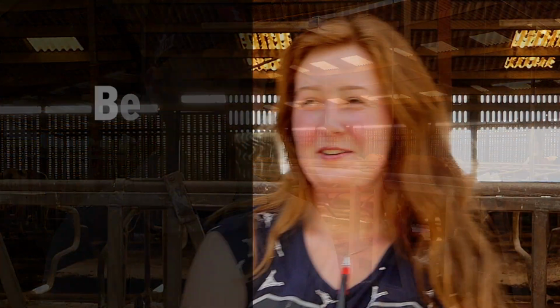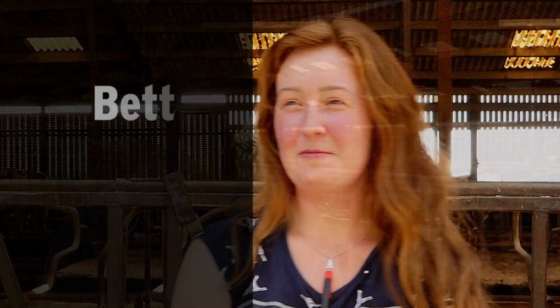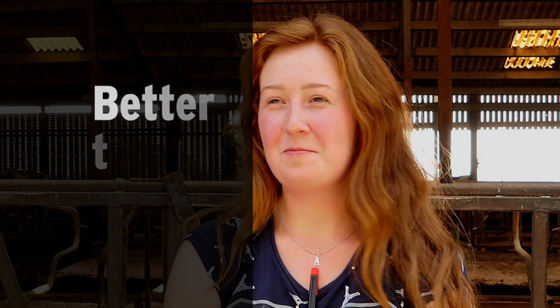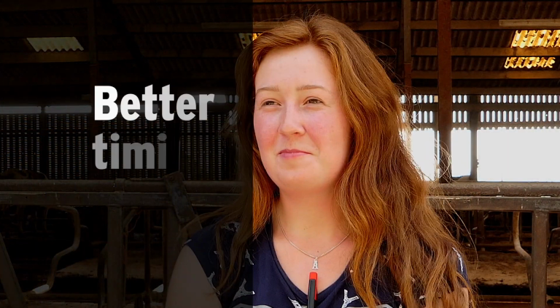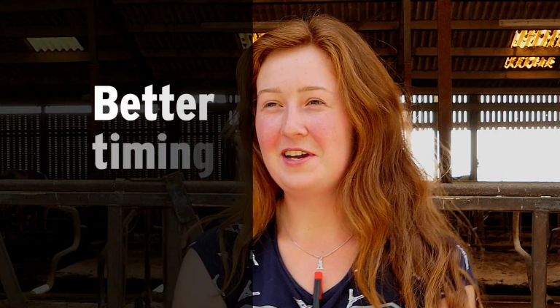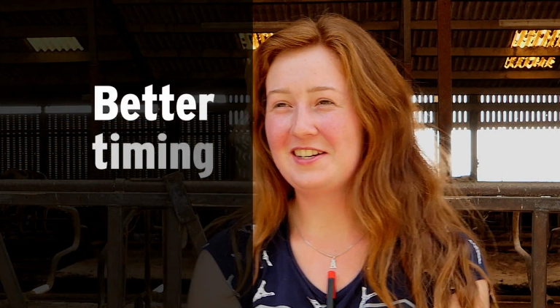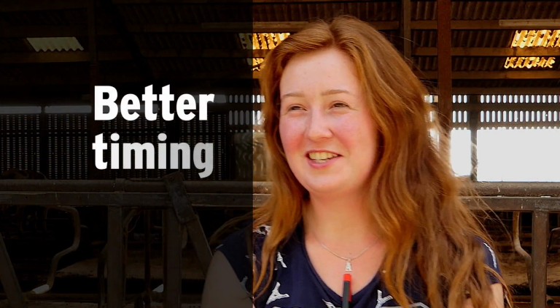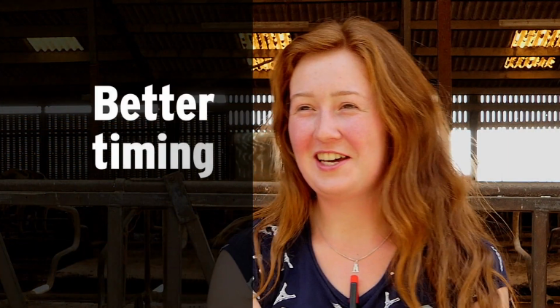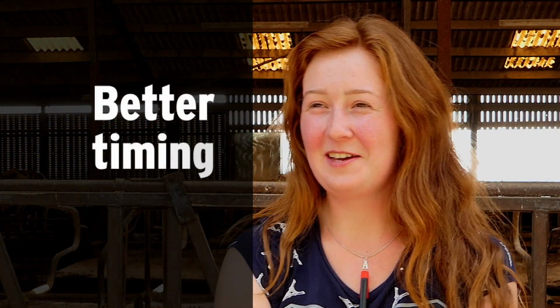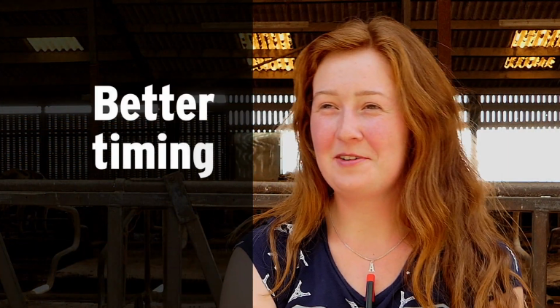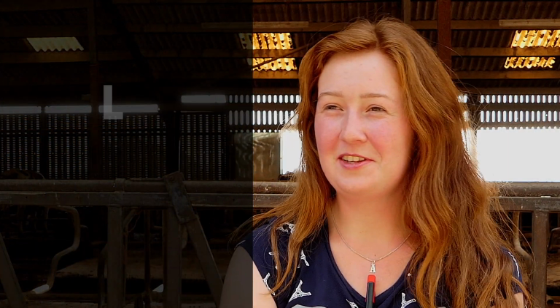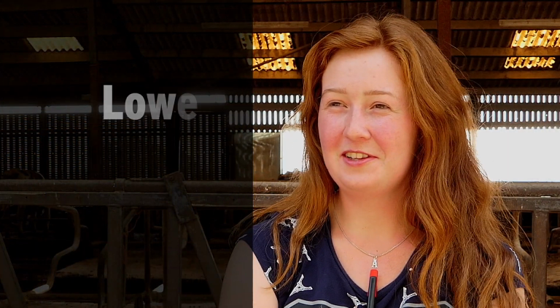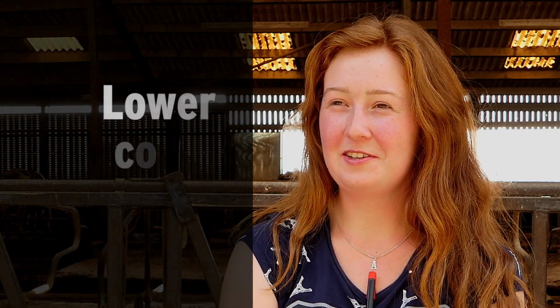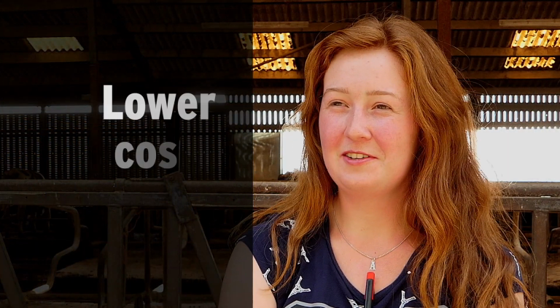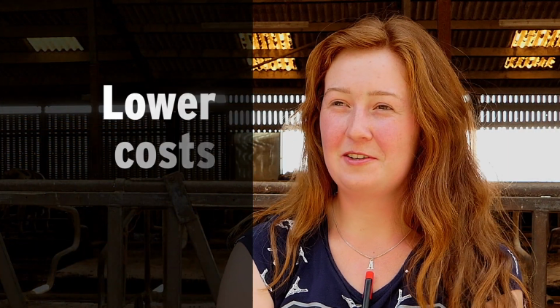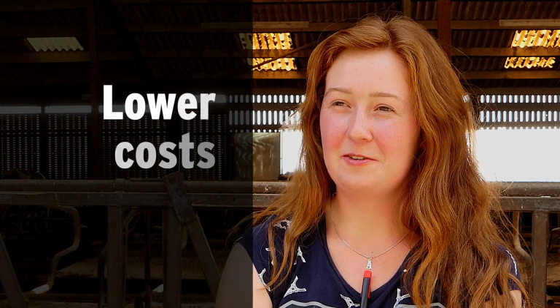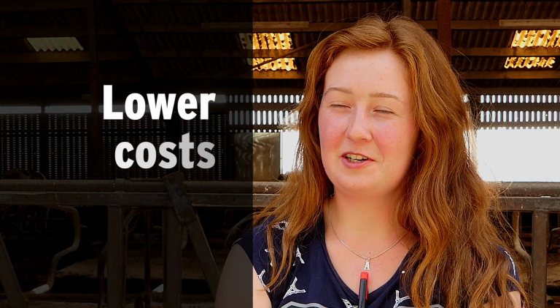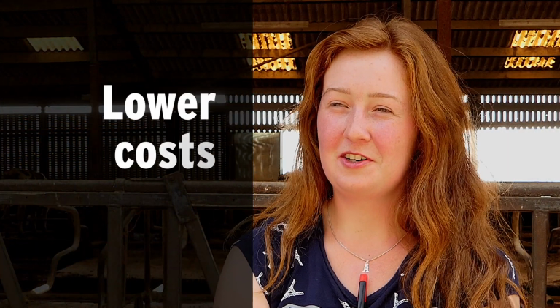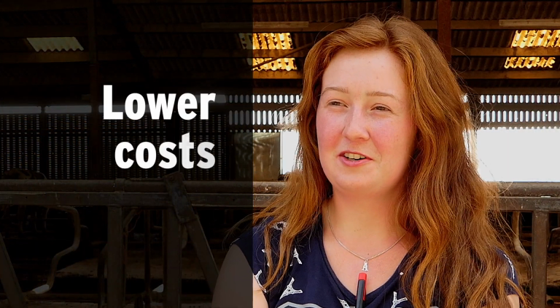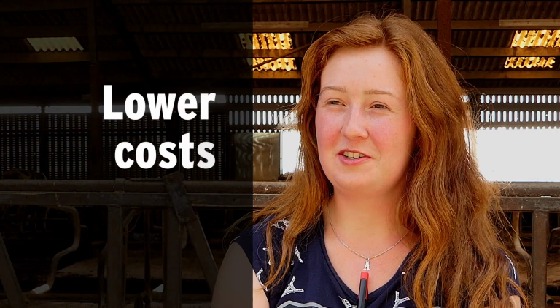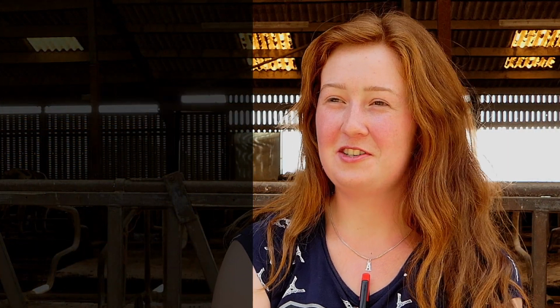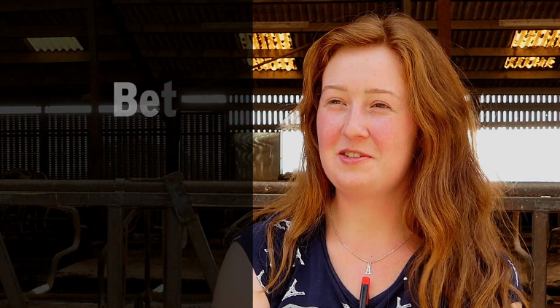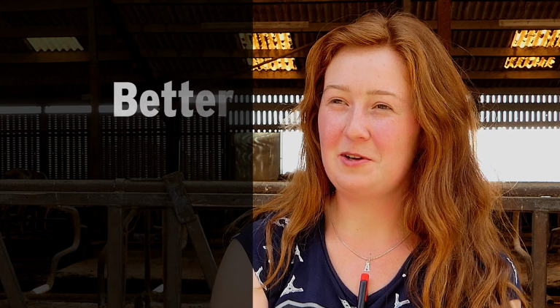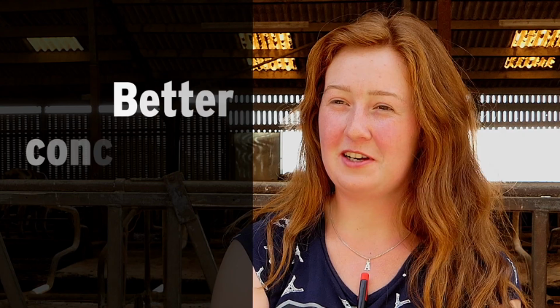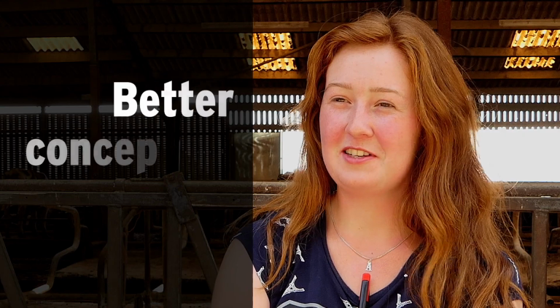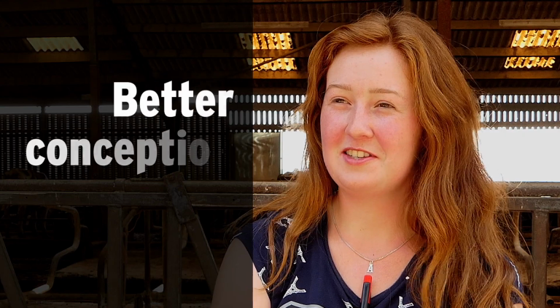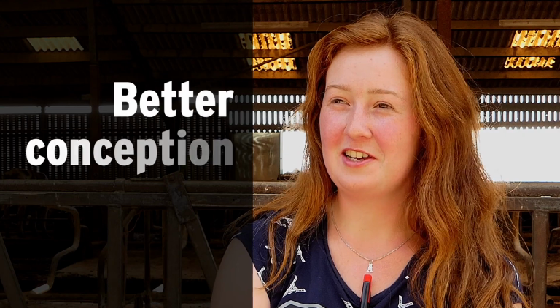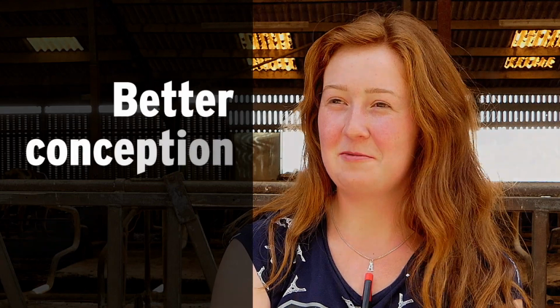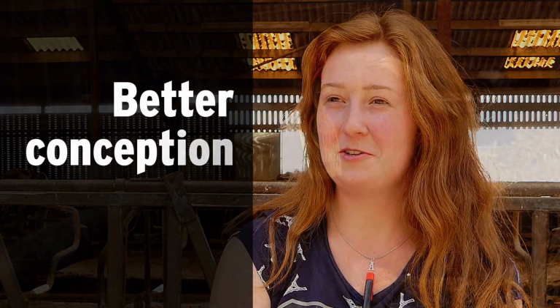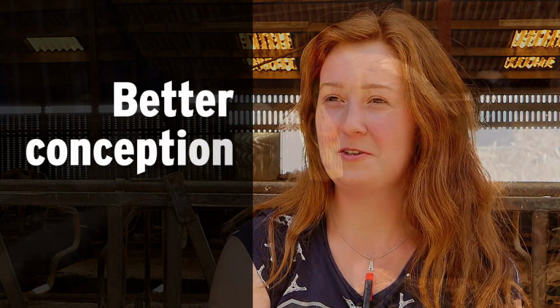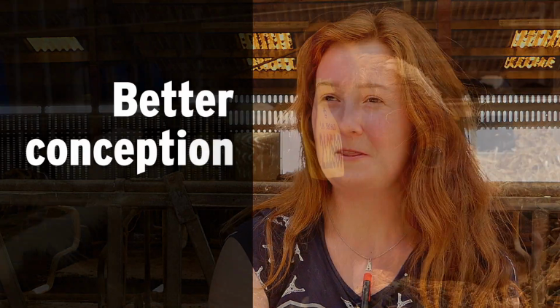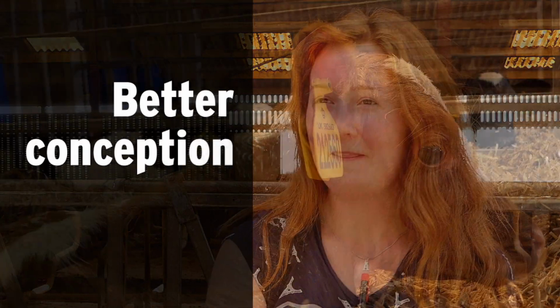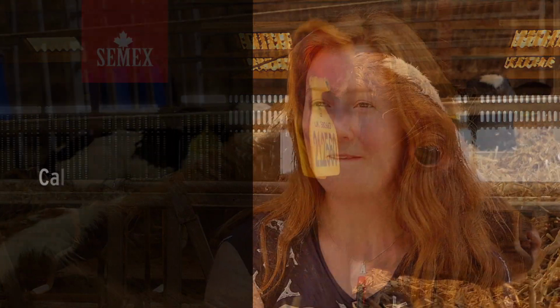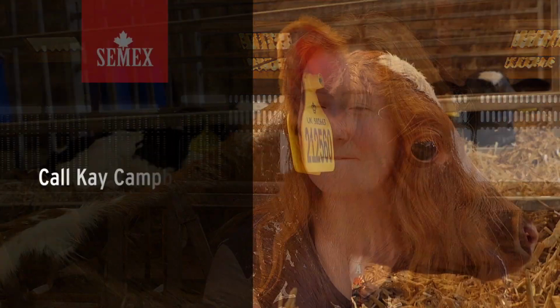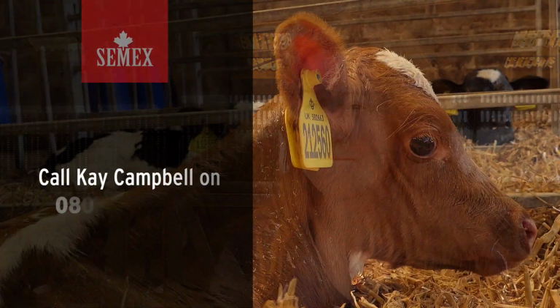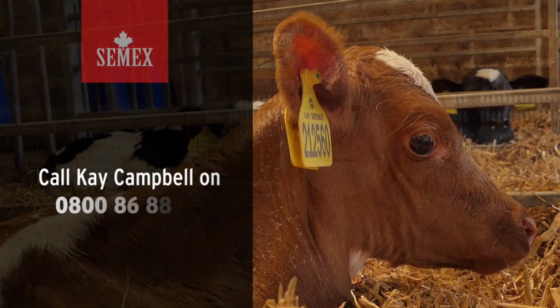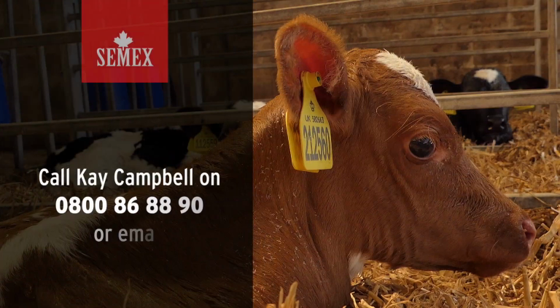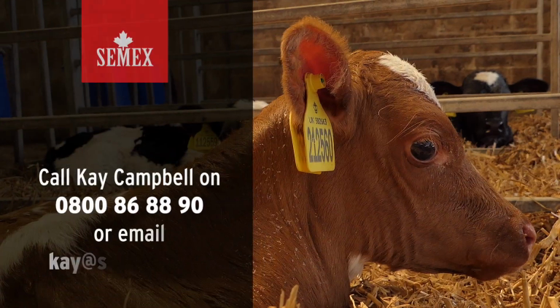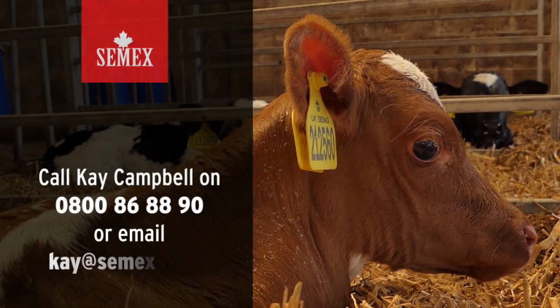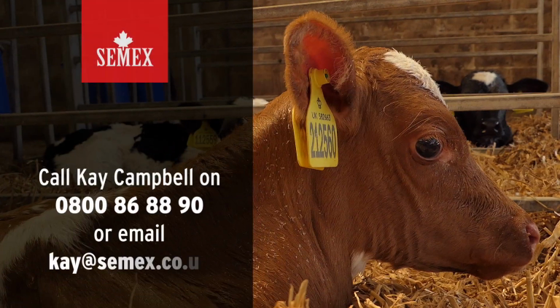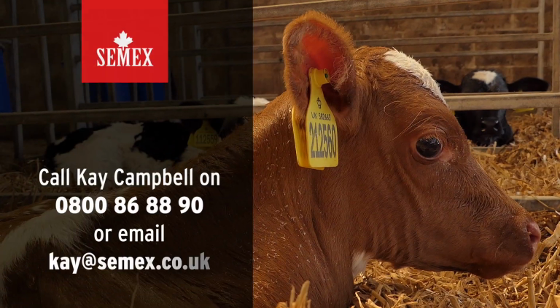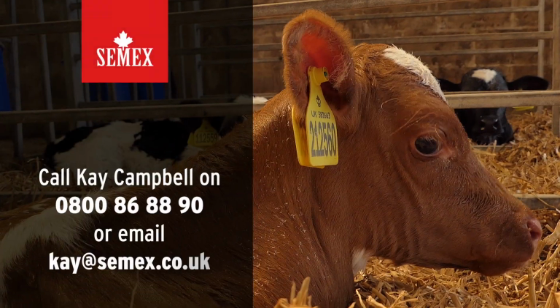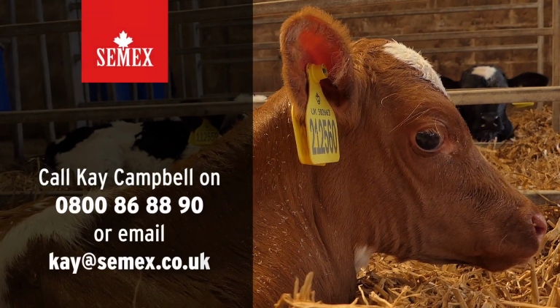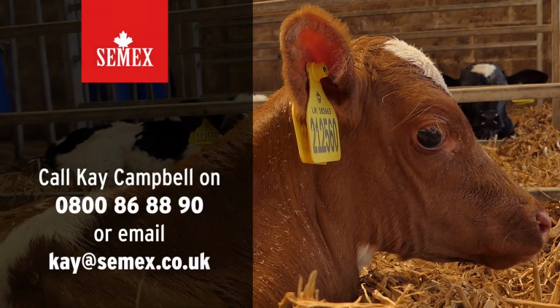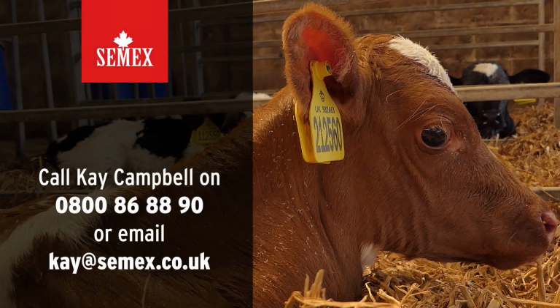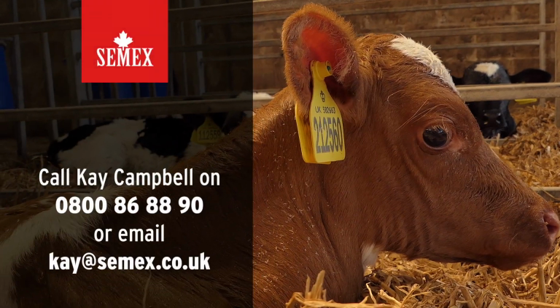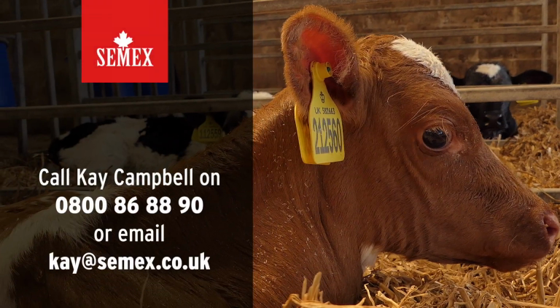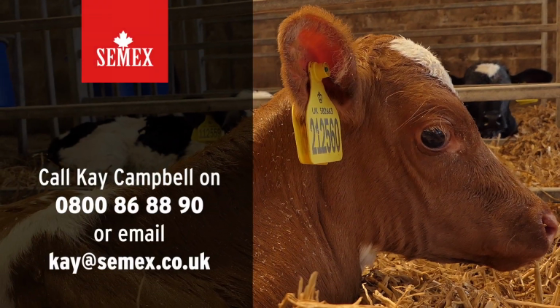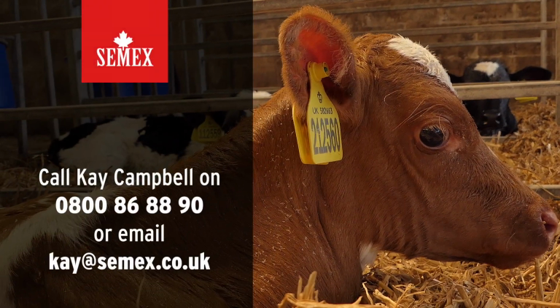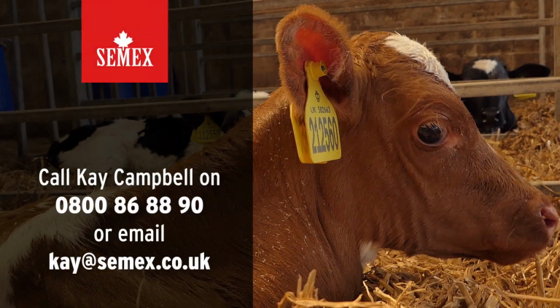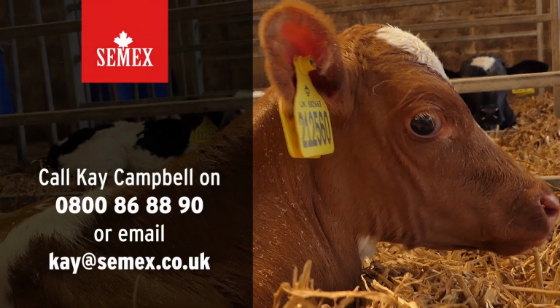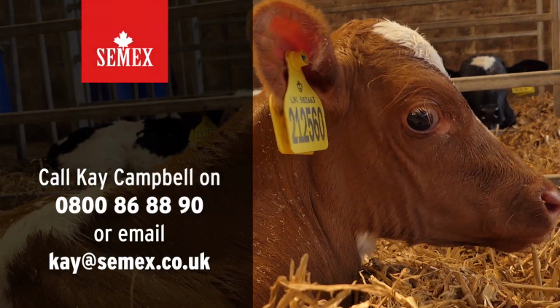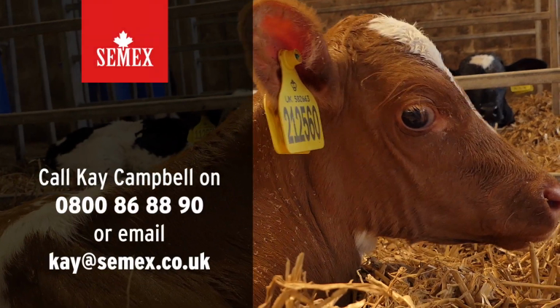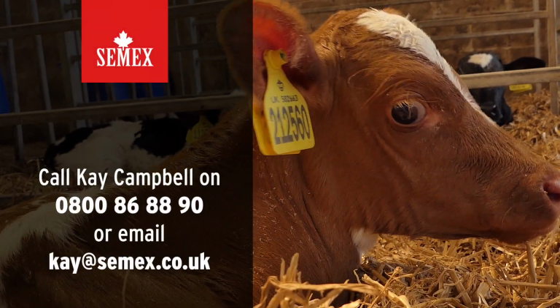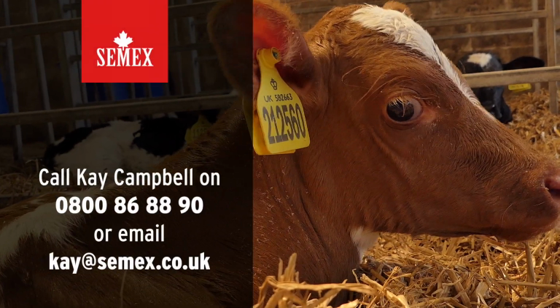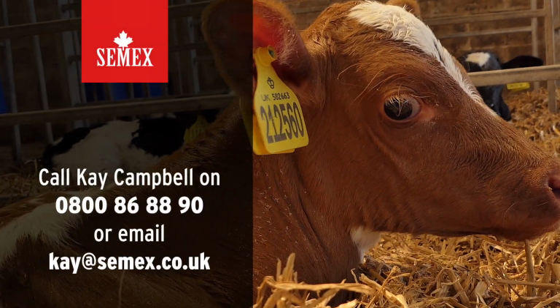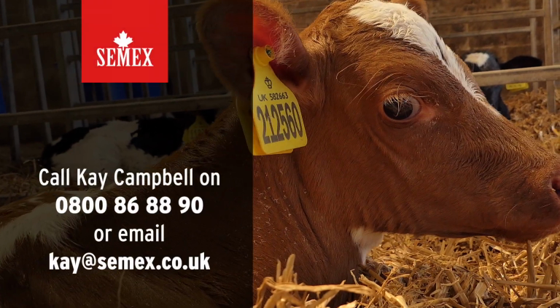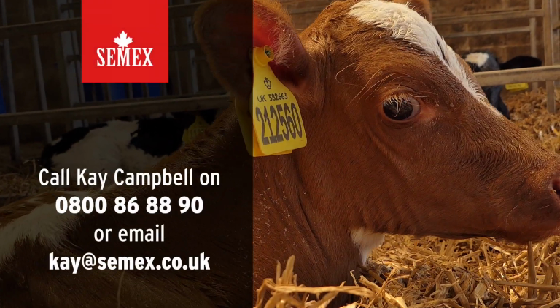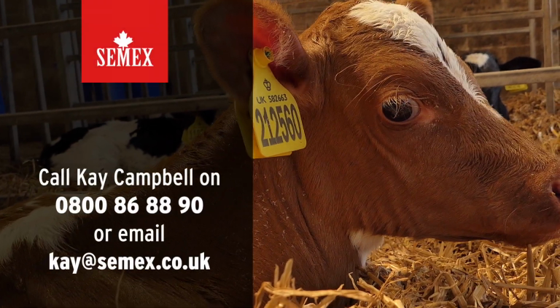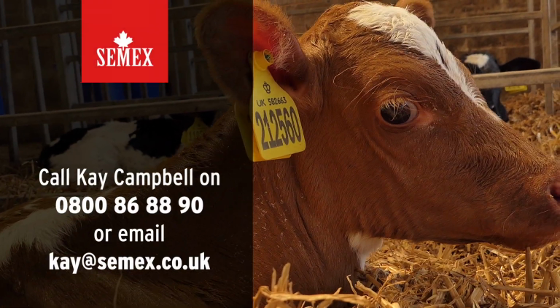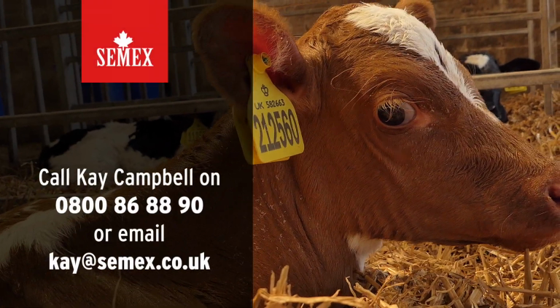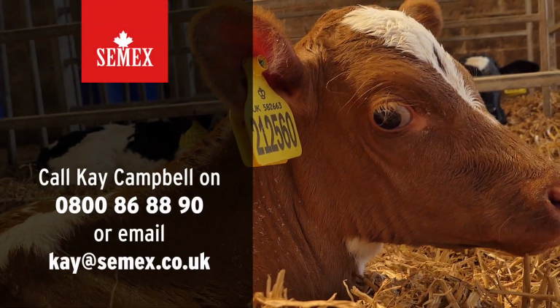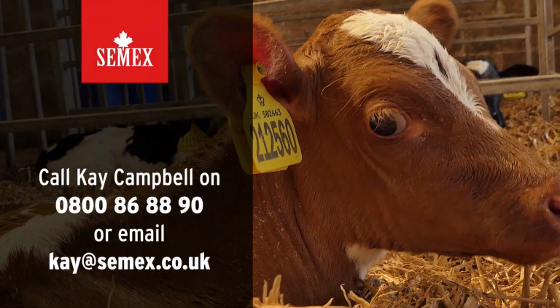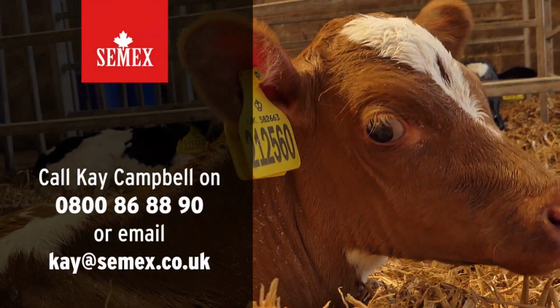Better timing, lower cost, better conception. The end result can be really satisfying!